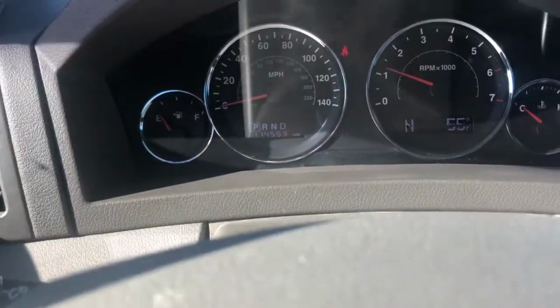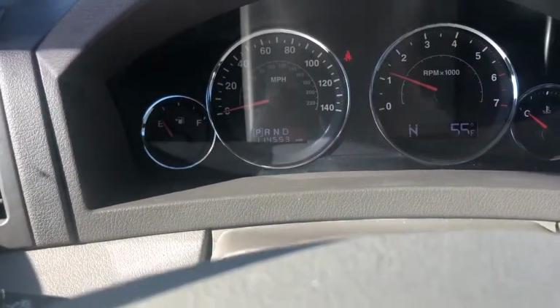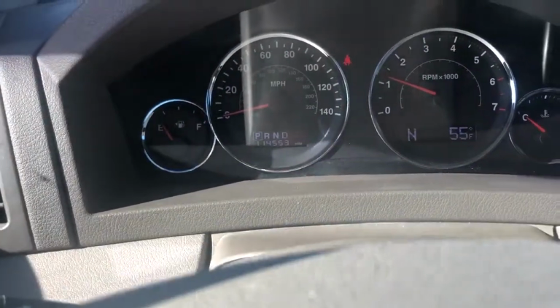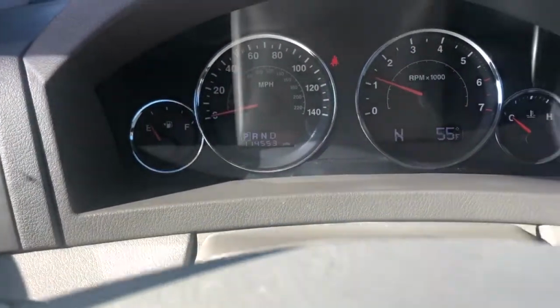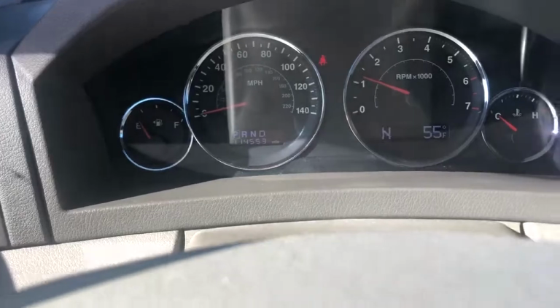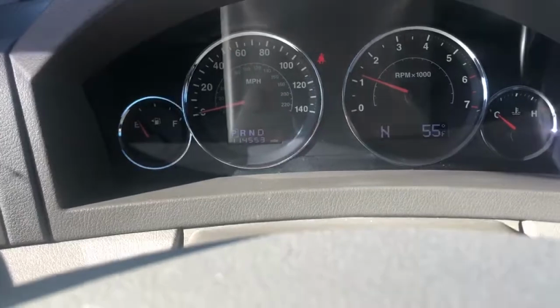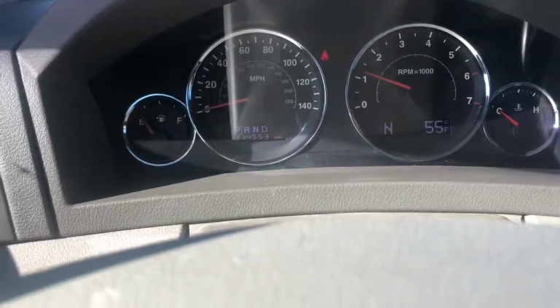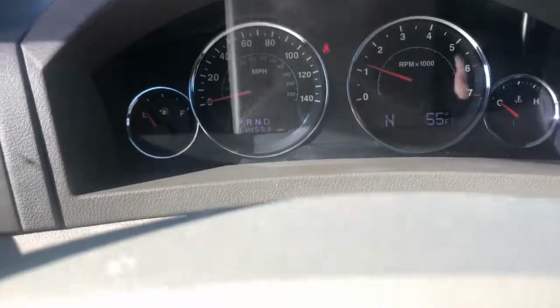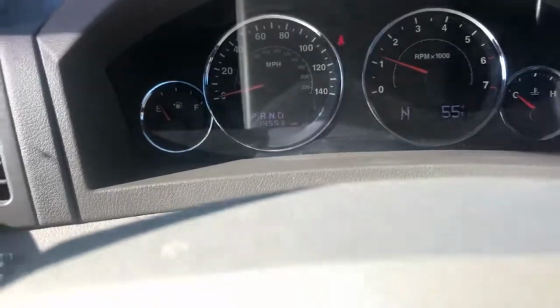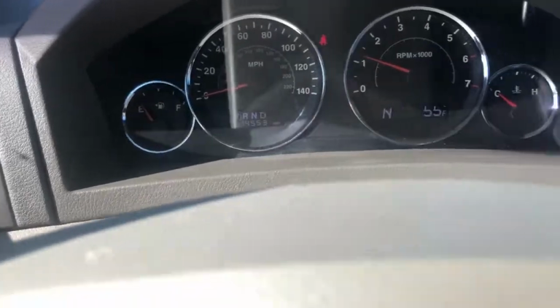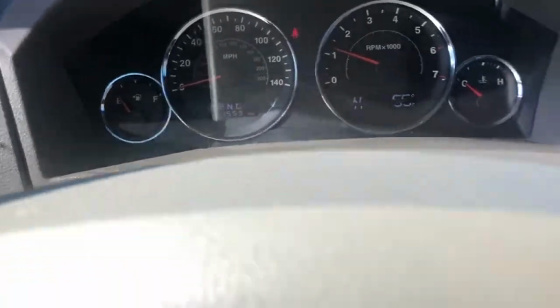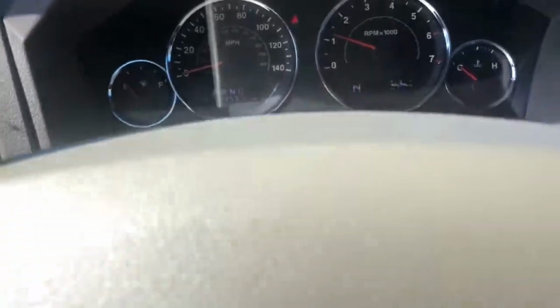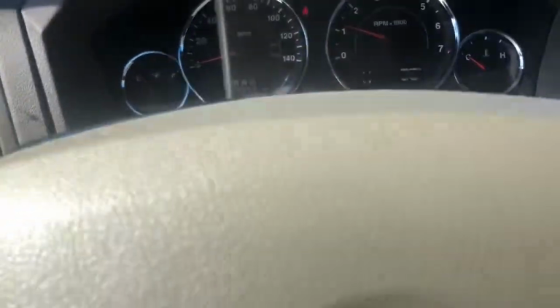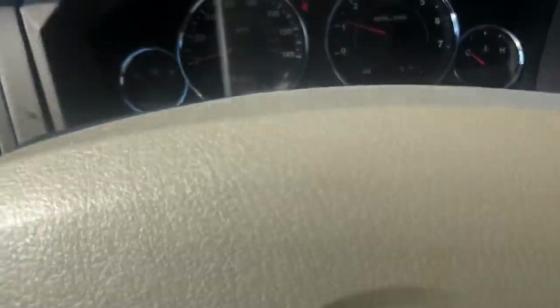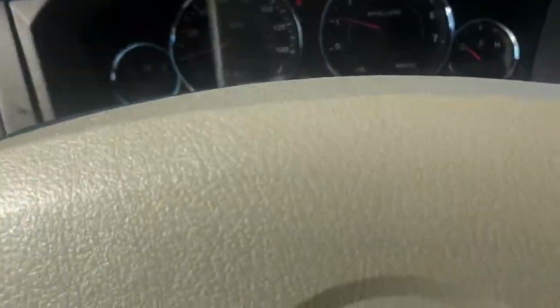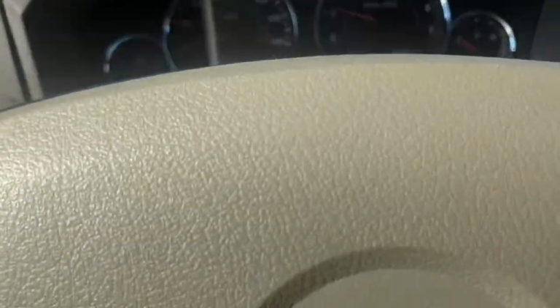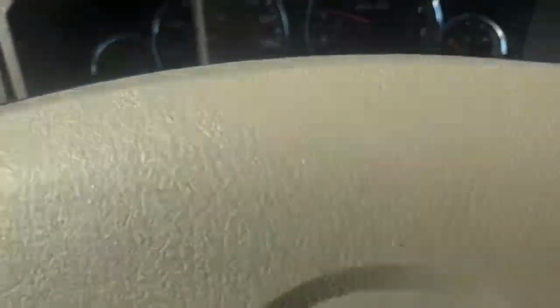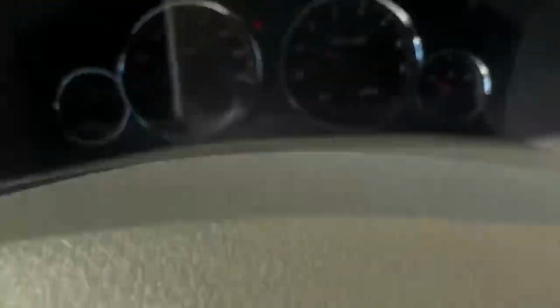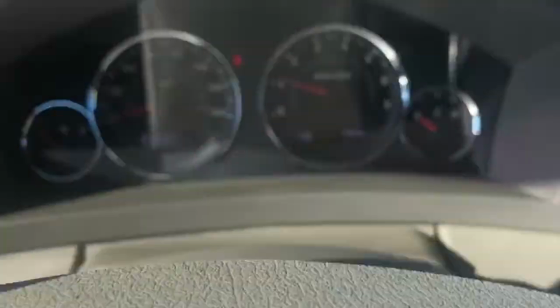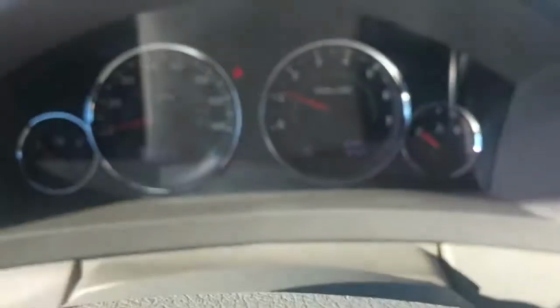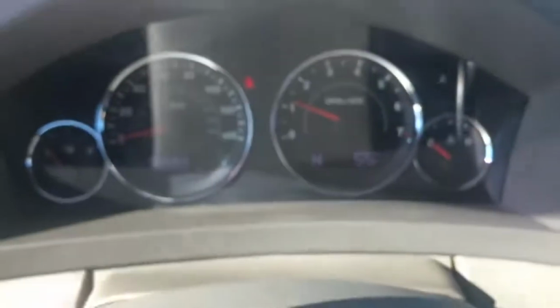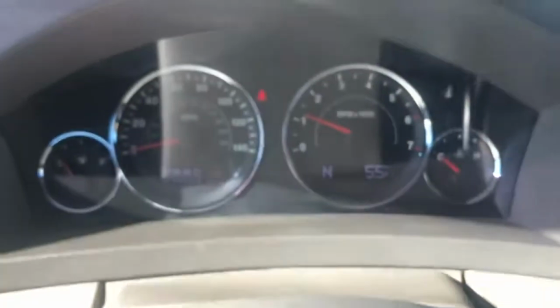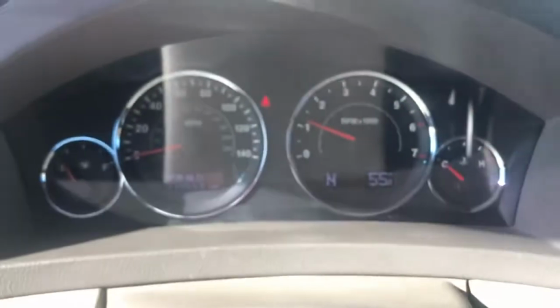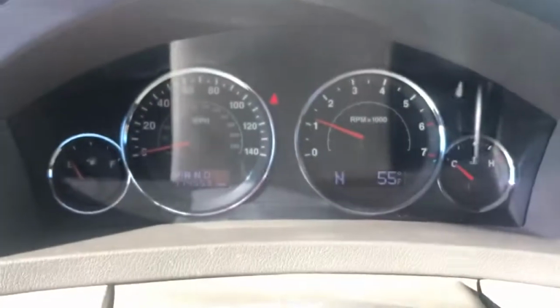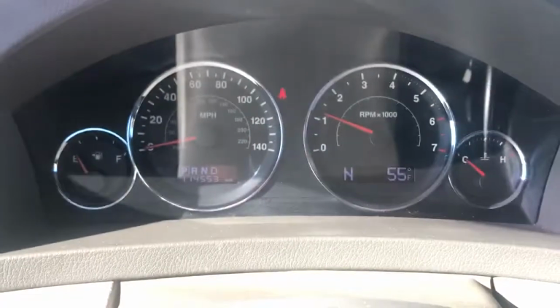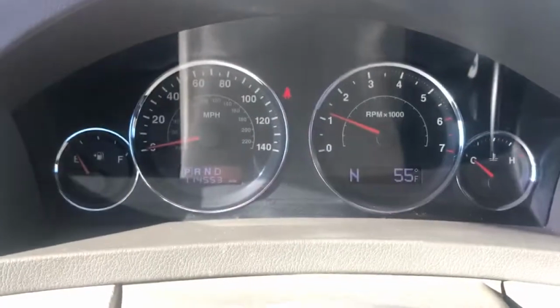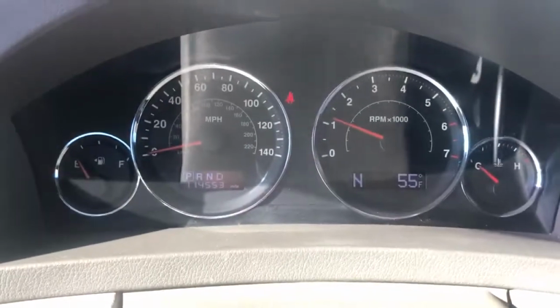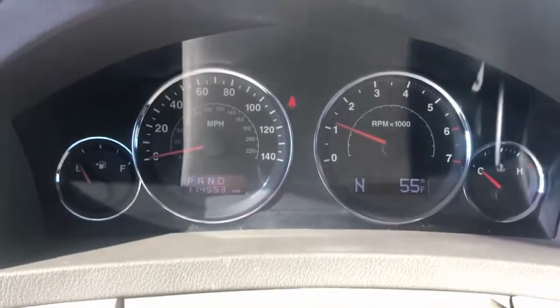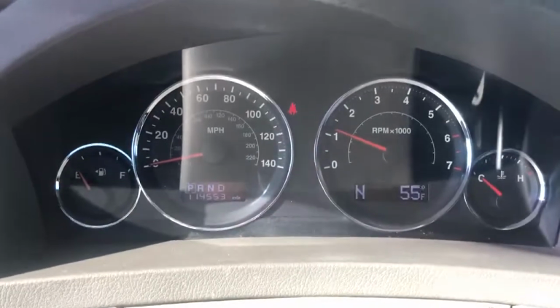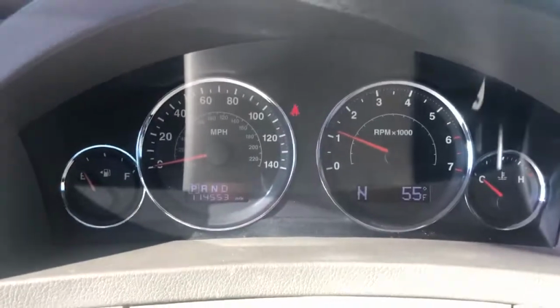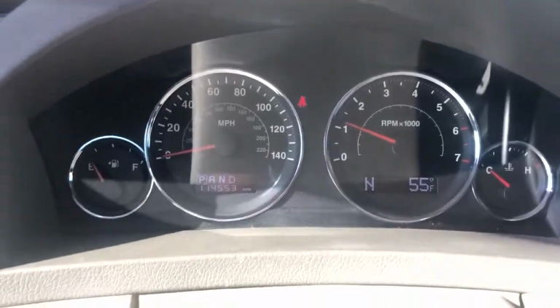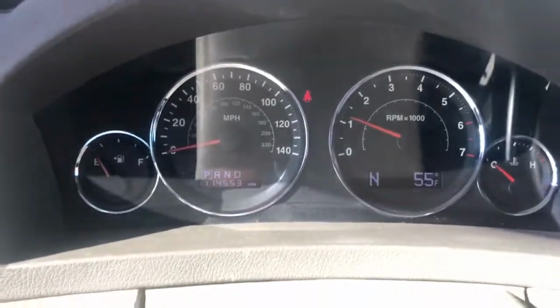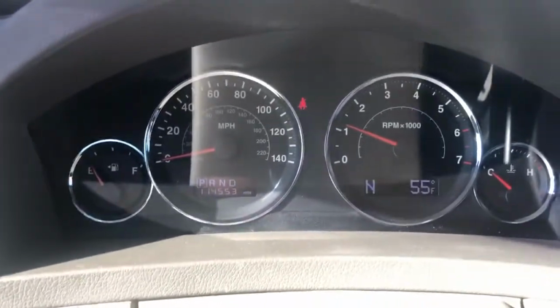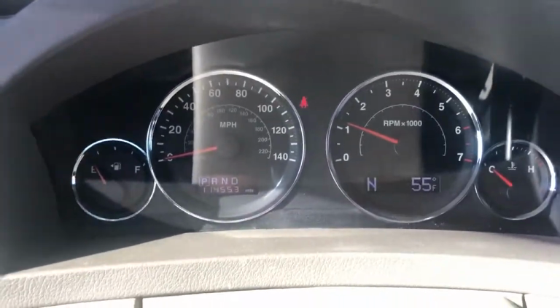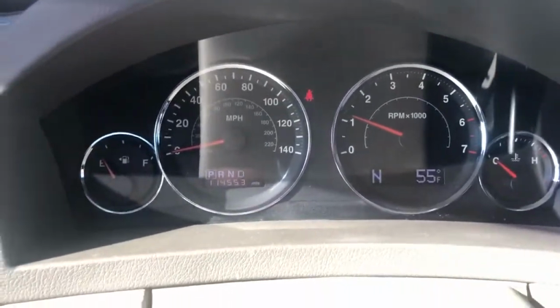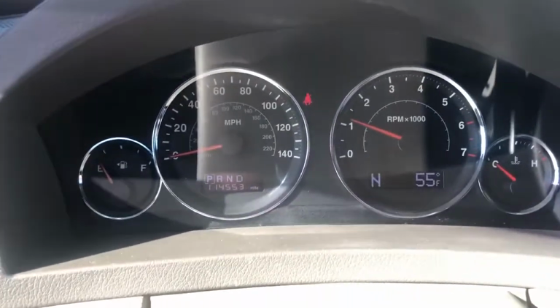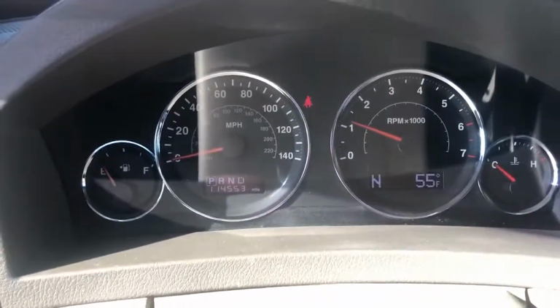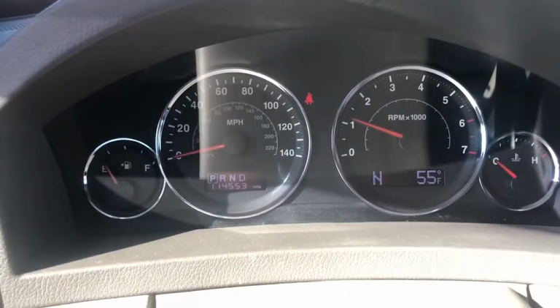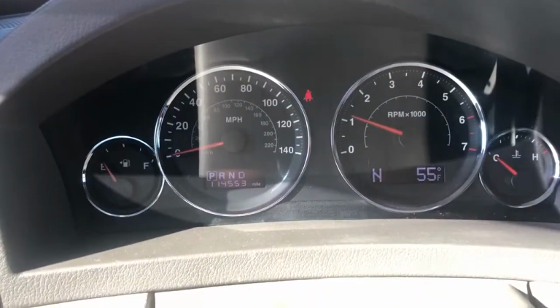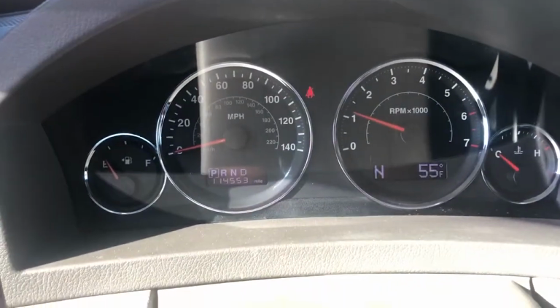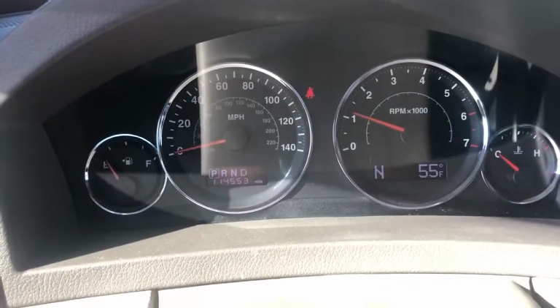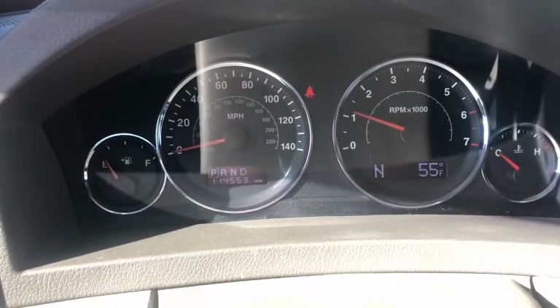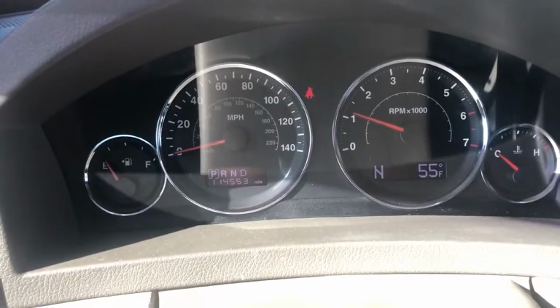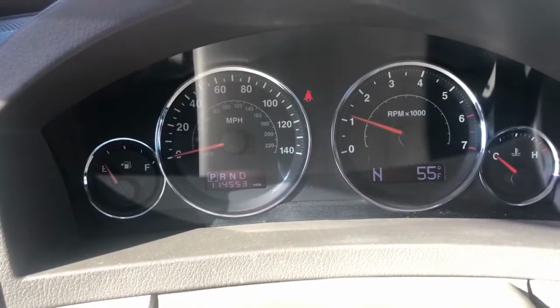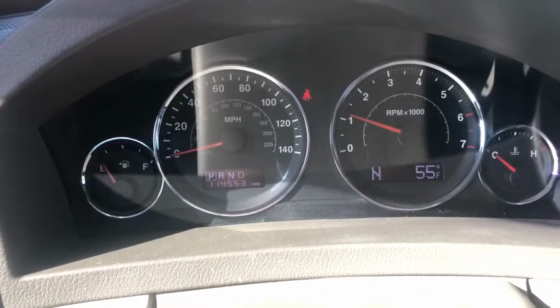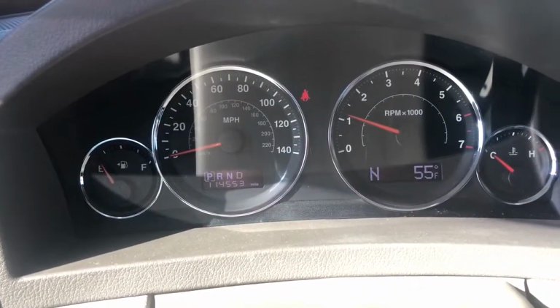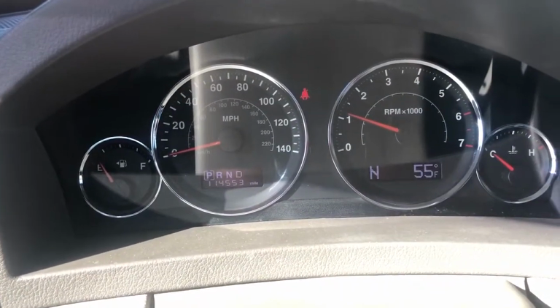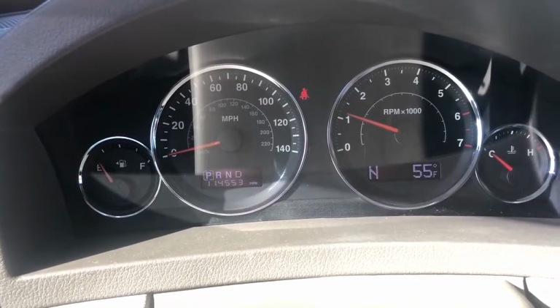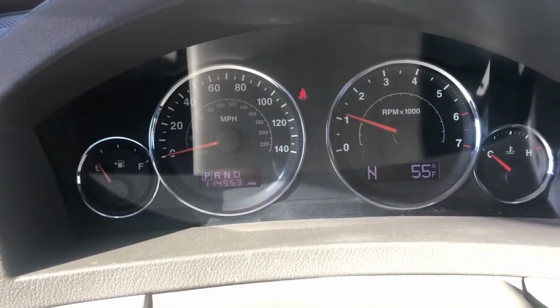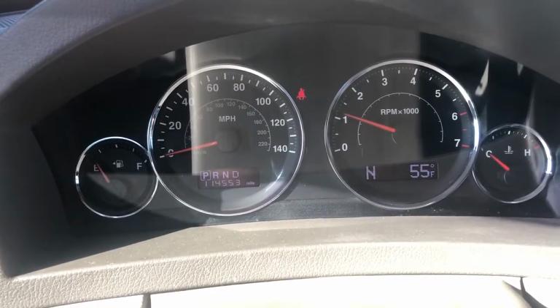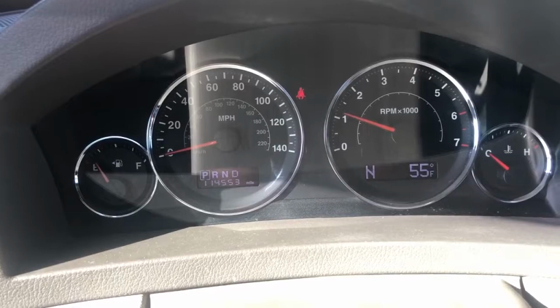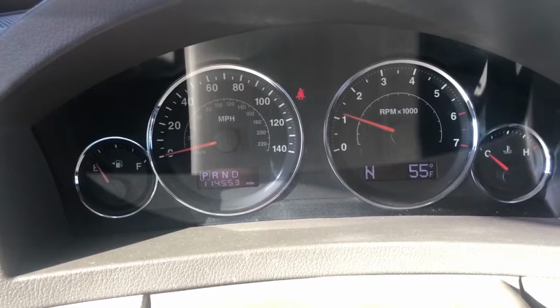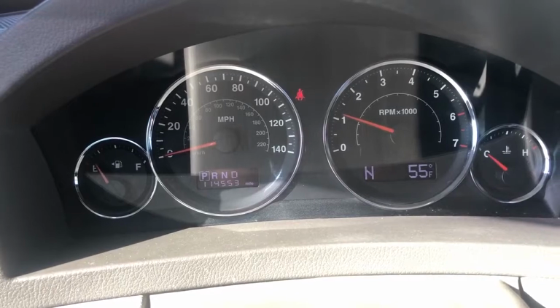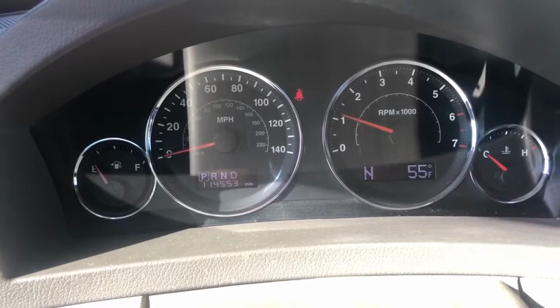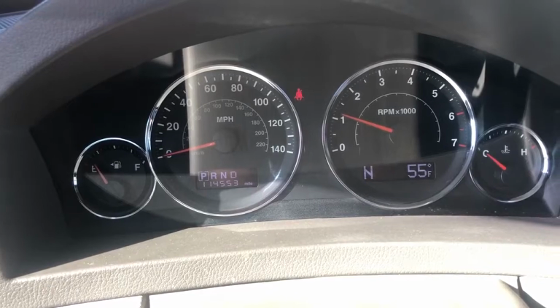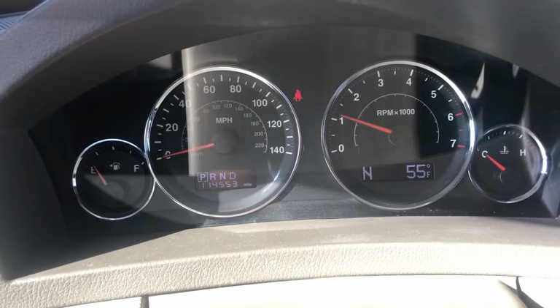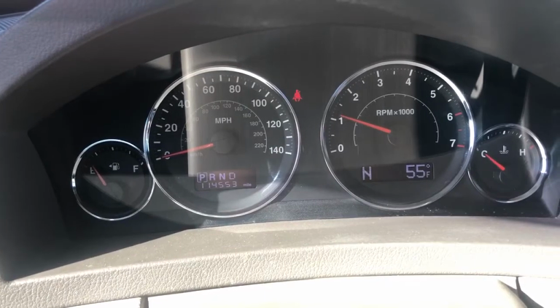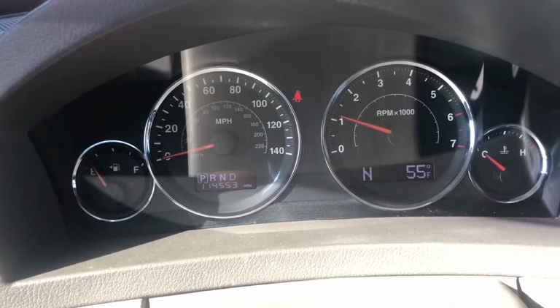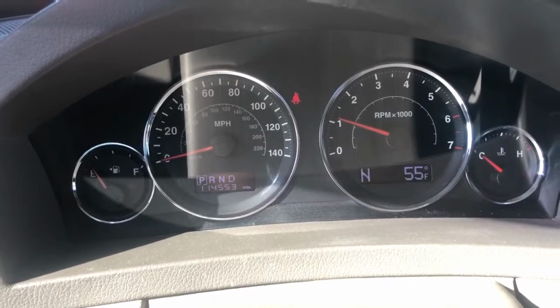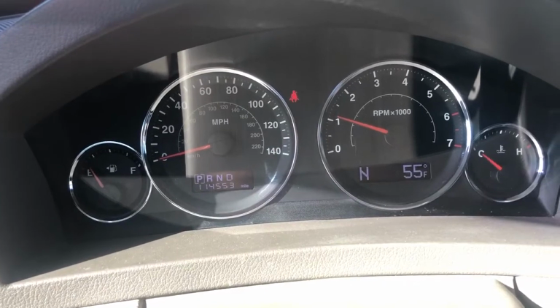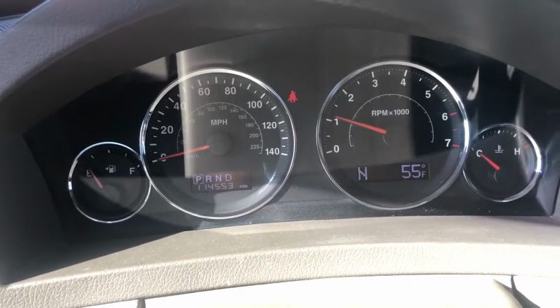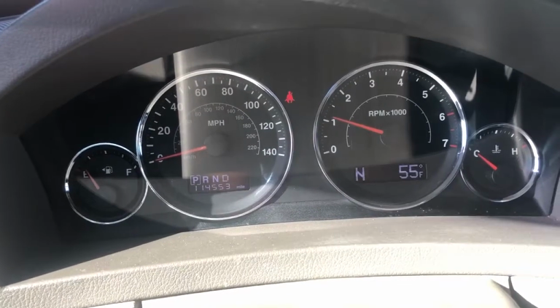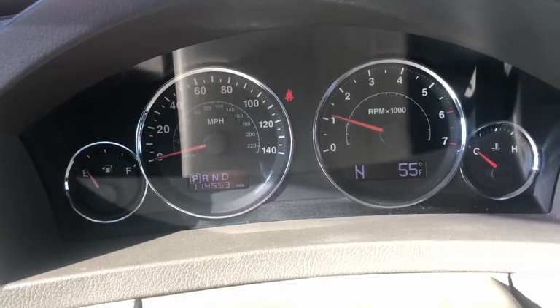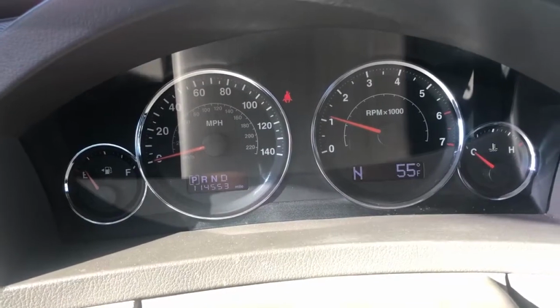Had an issue before. At the moment the car has 114,553 miles.